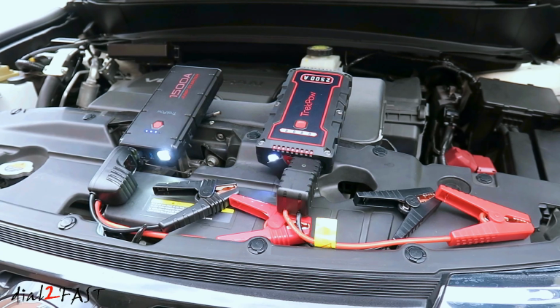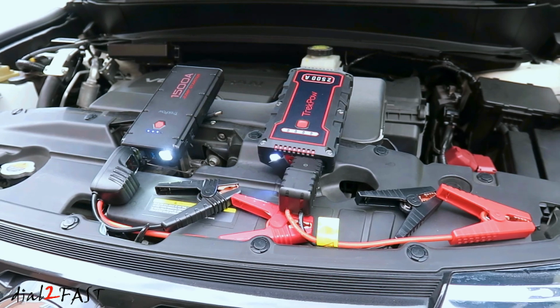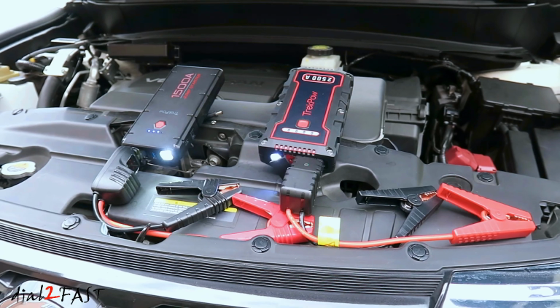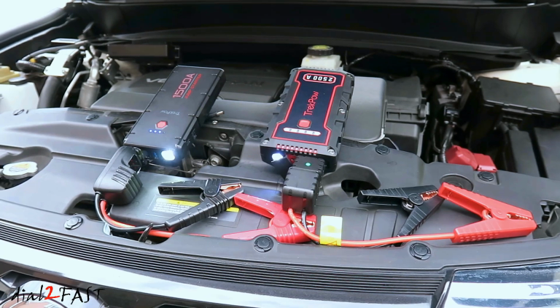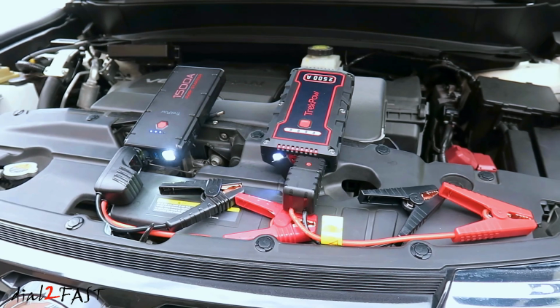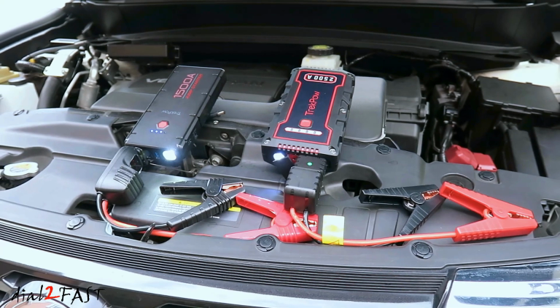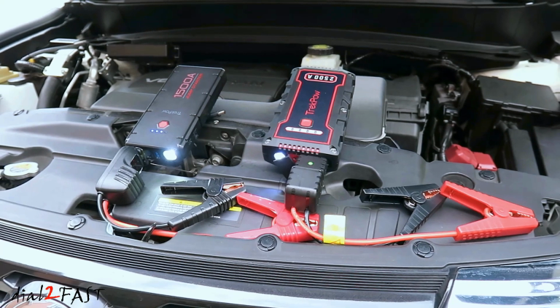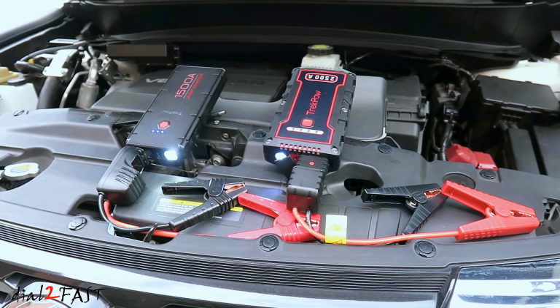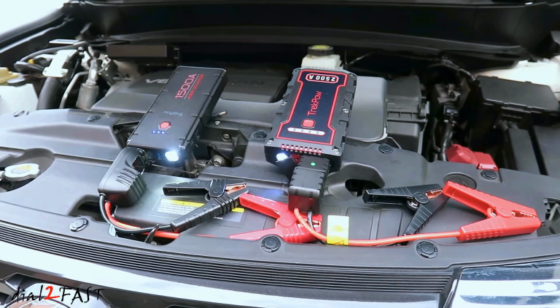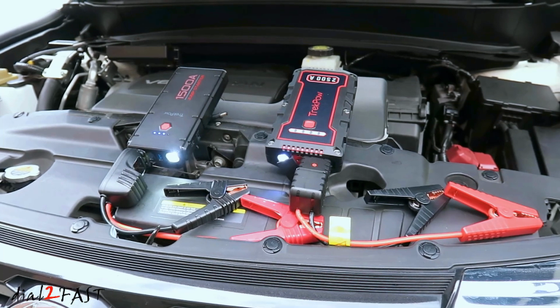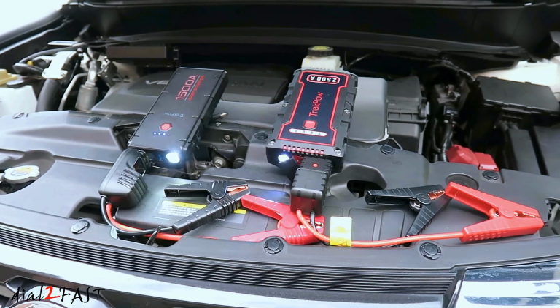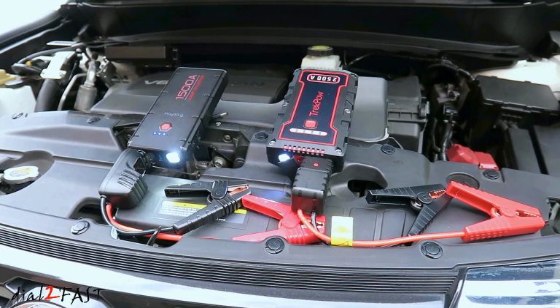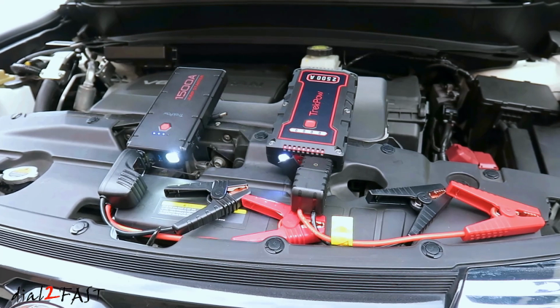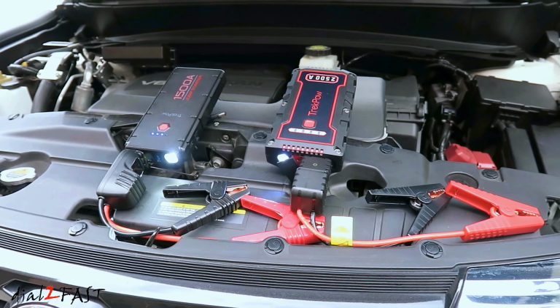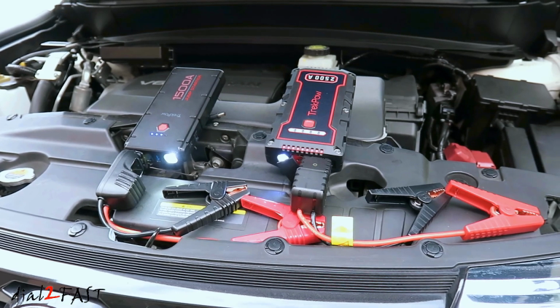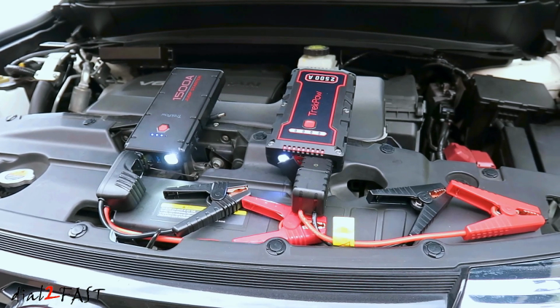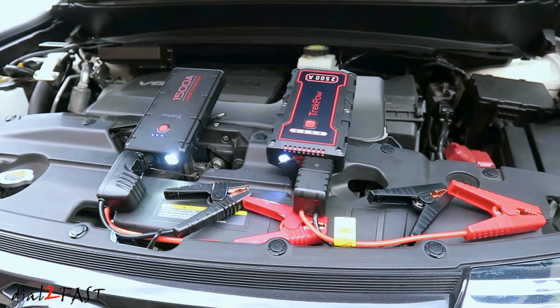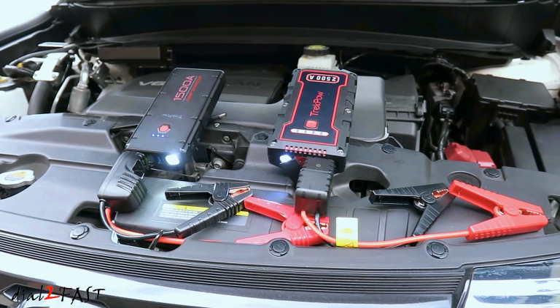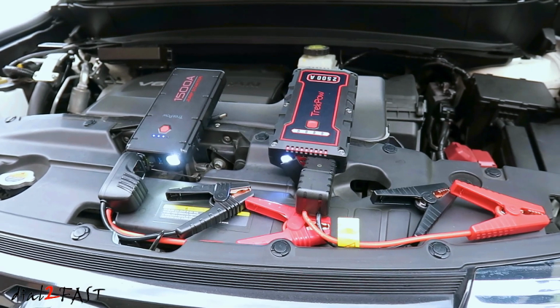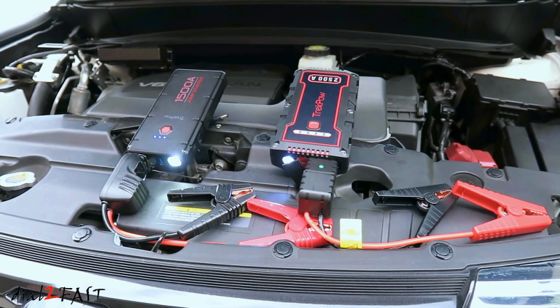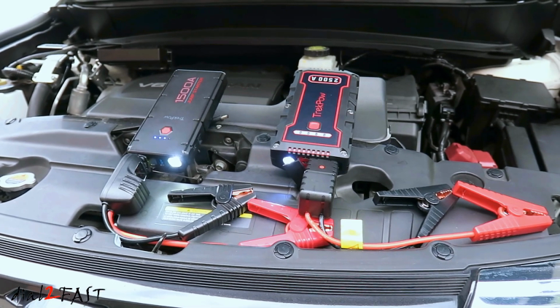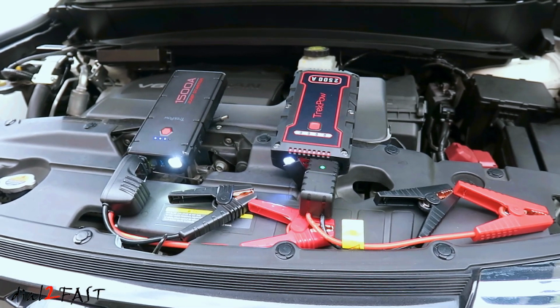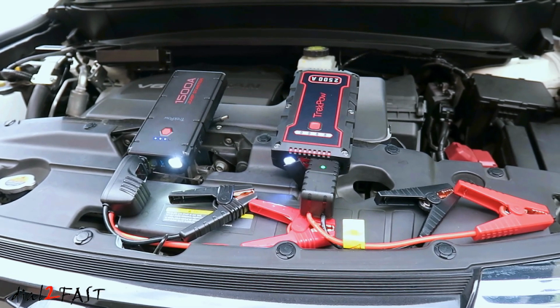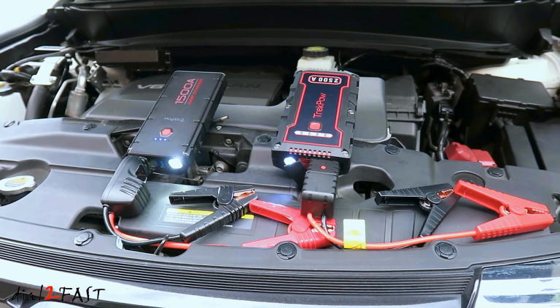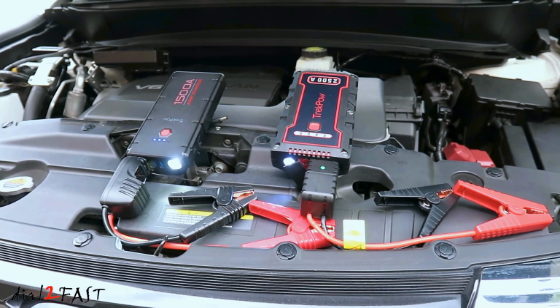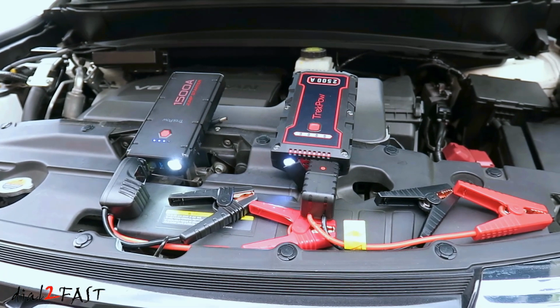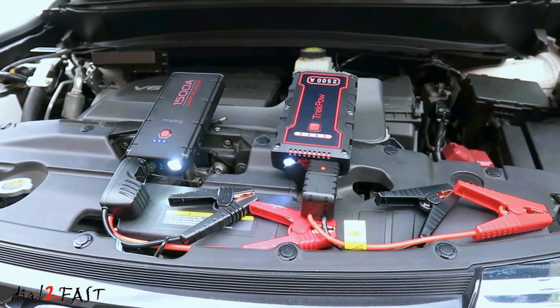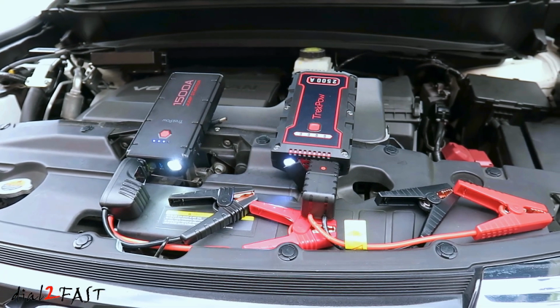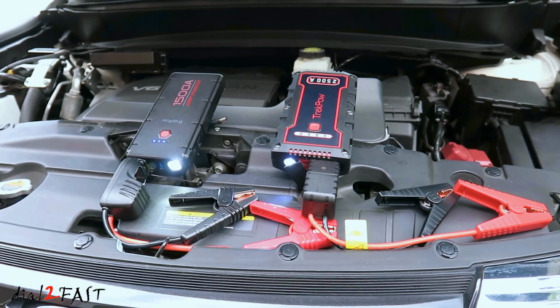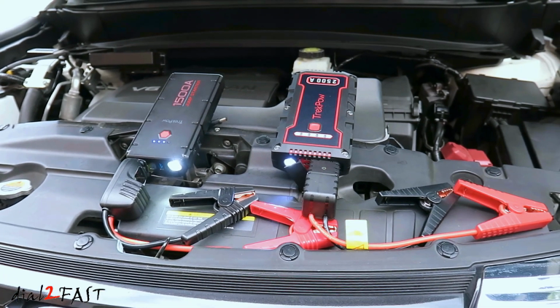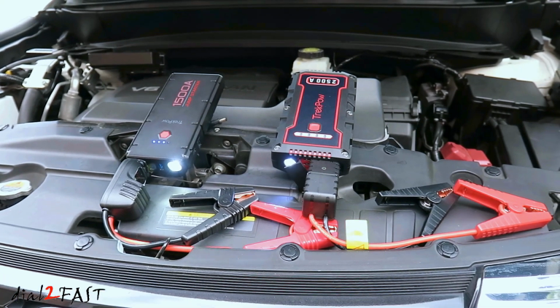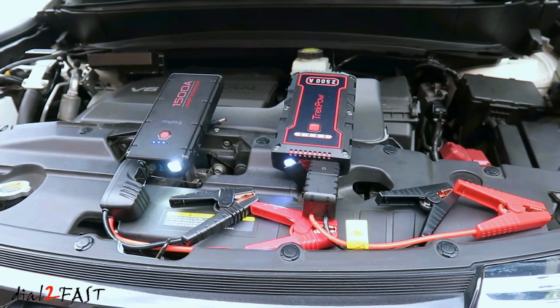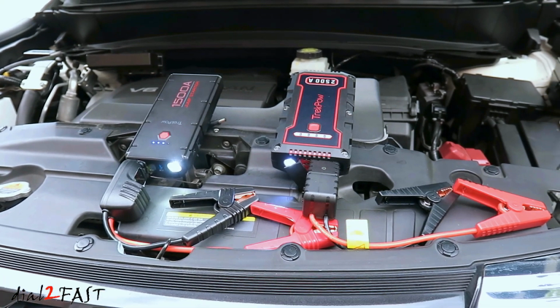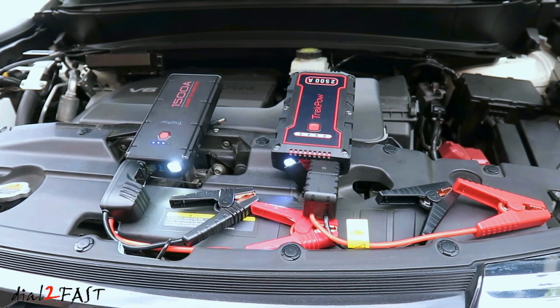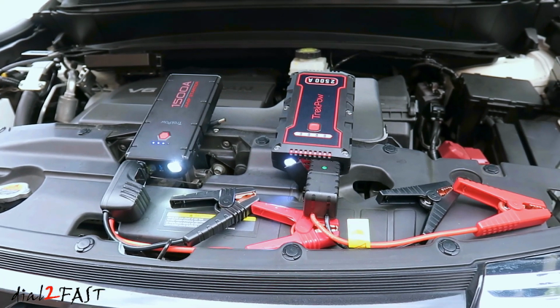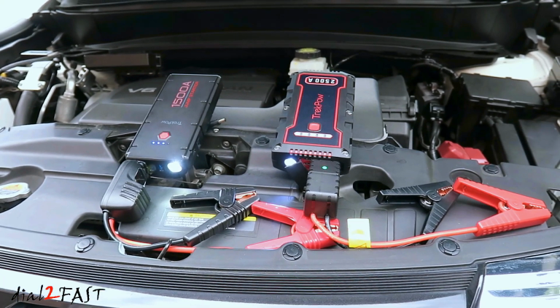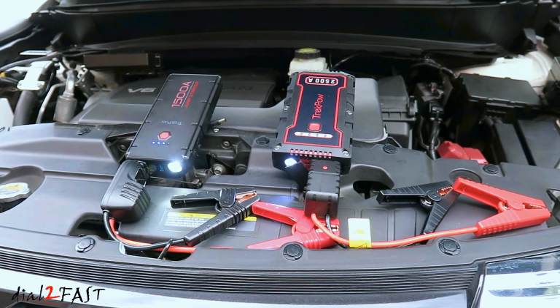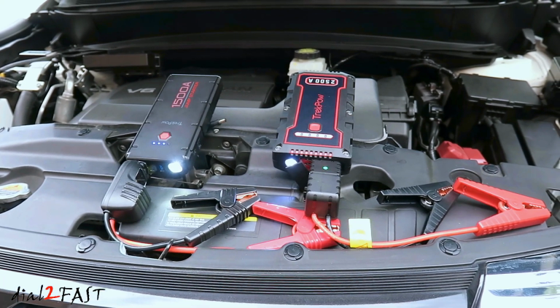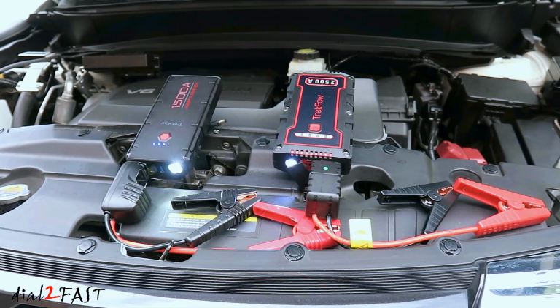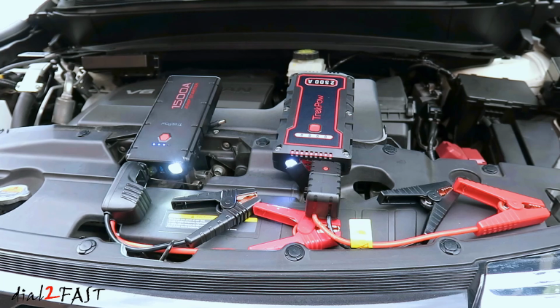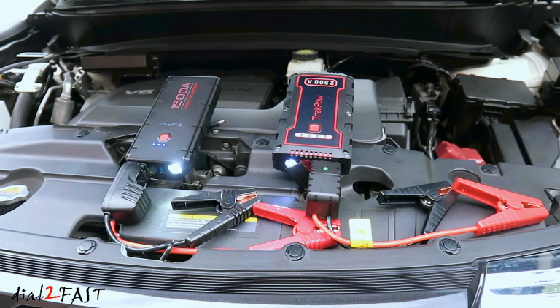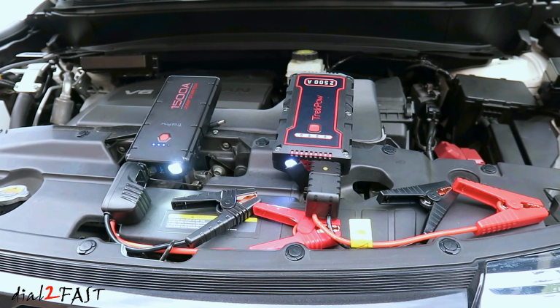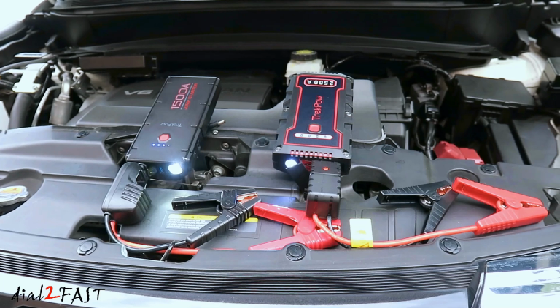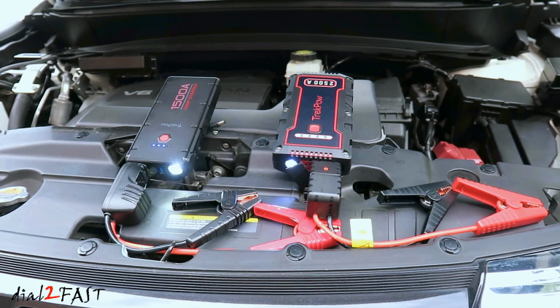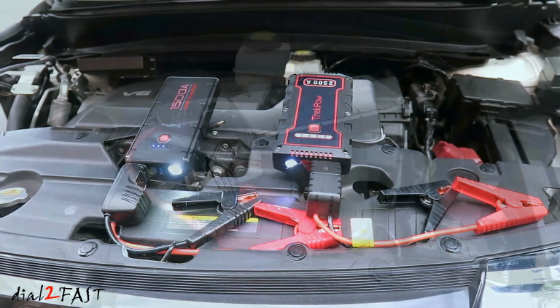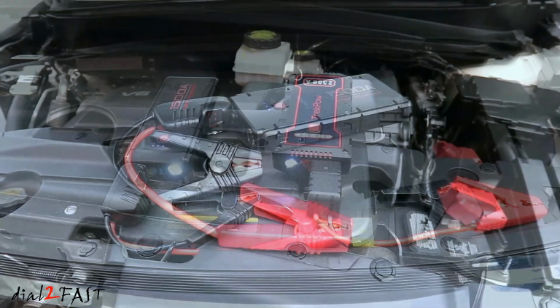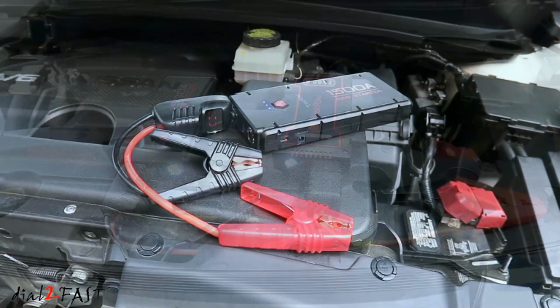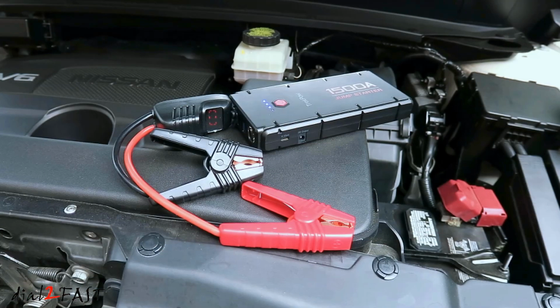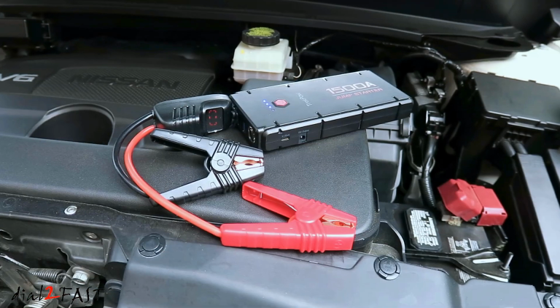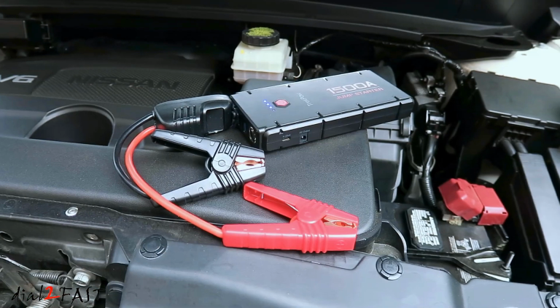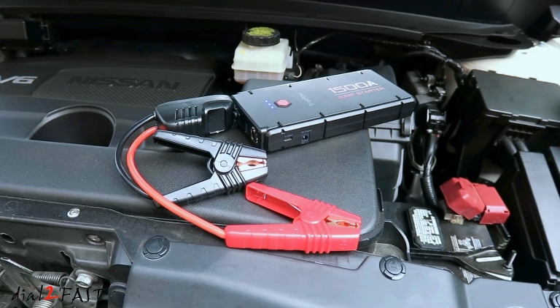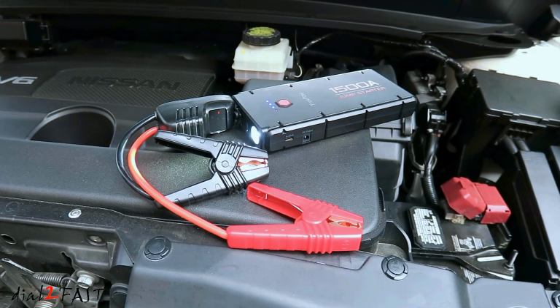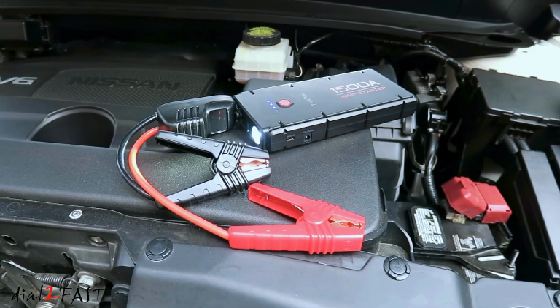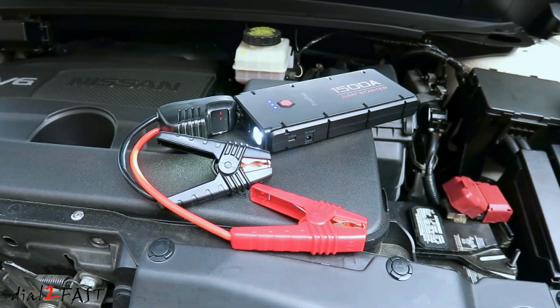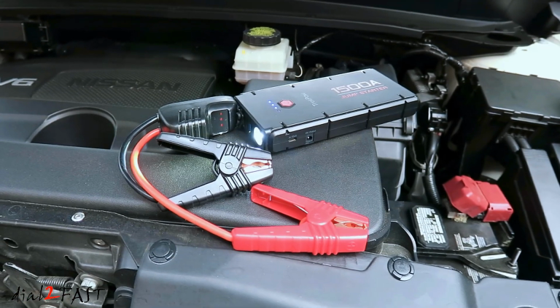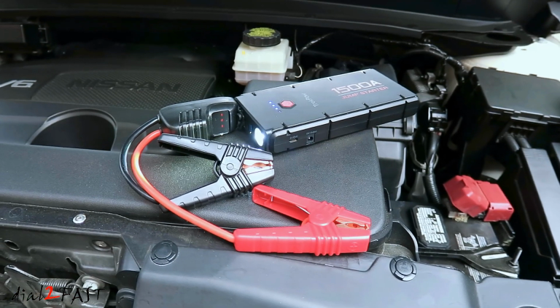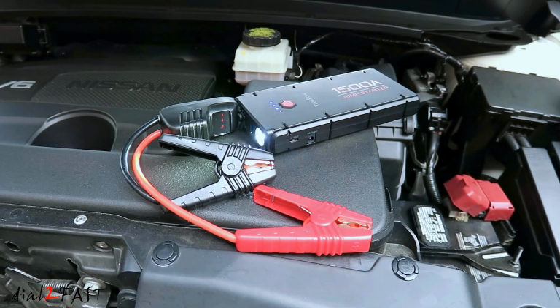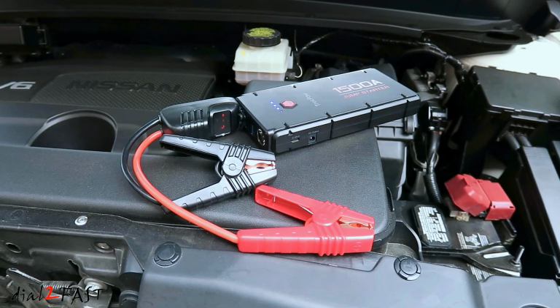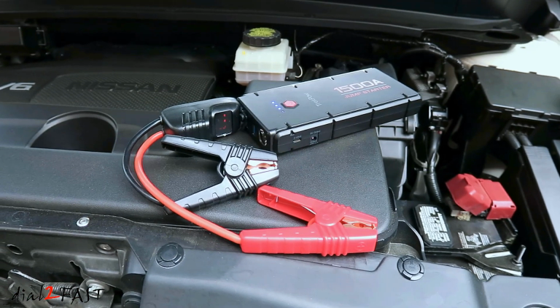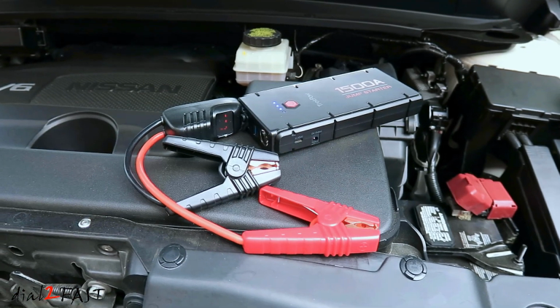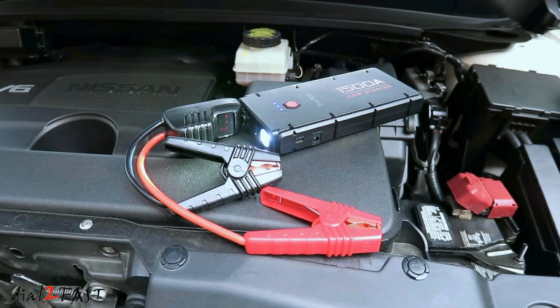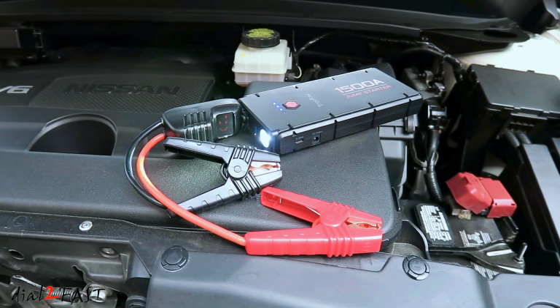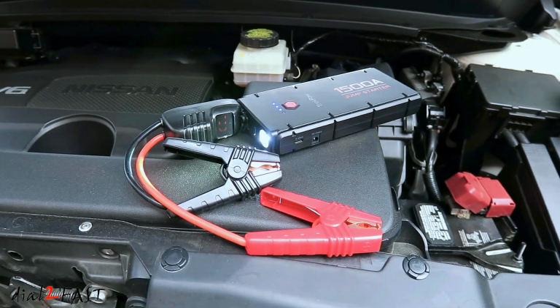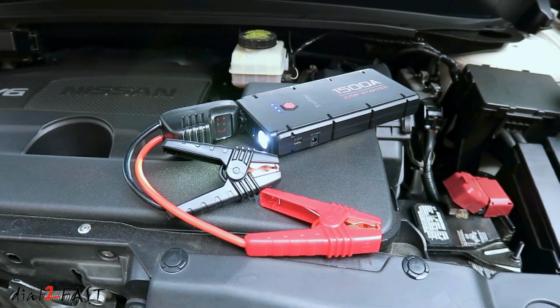Hello viewers, this Doc2Fast here. In today's video I'll show you two very good portable car jump starters you should have in your car.